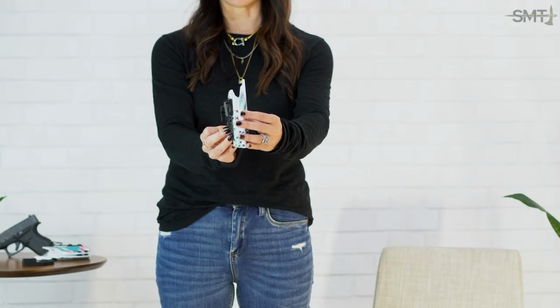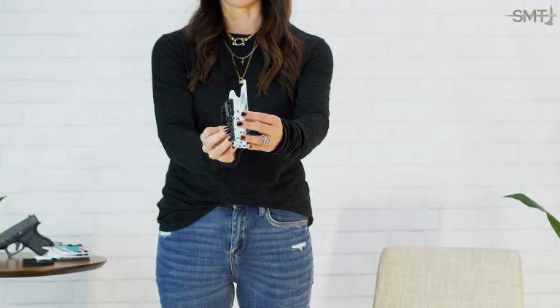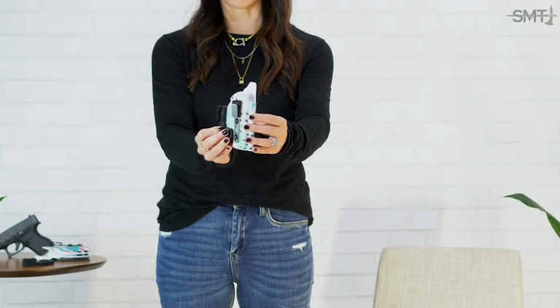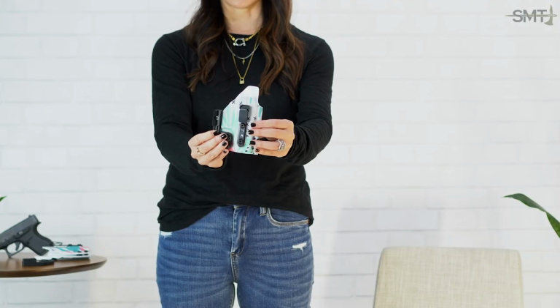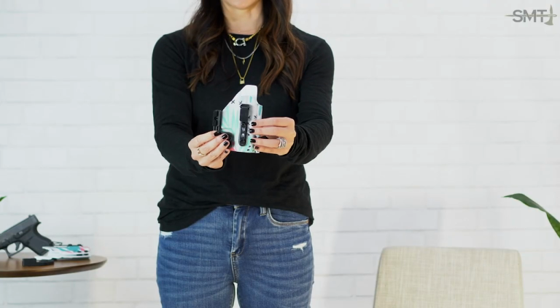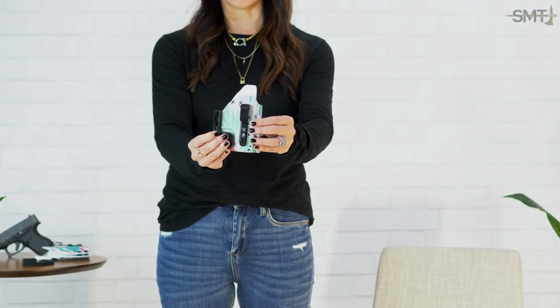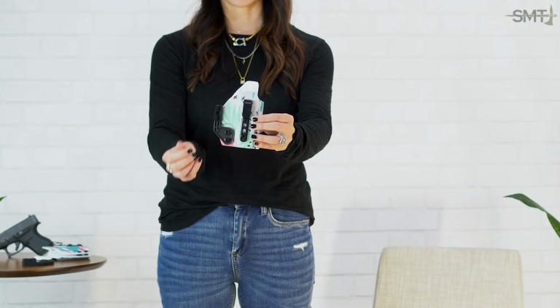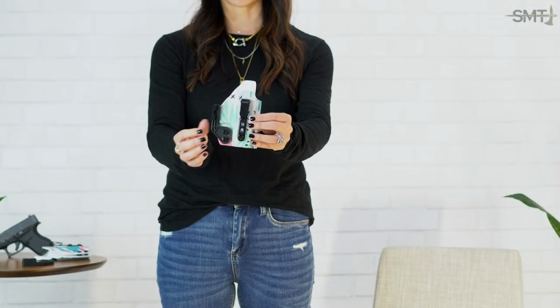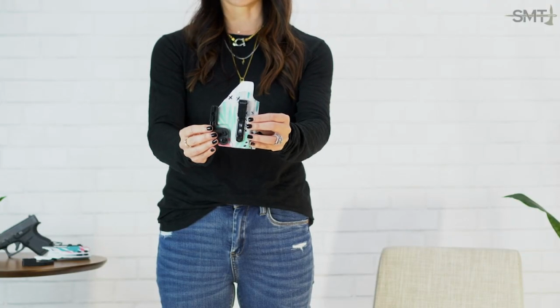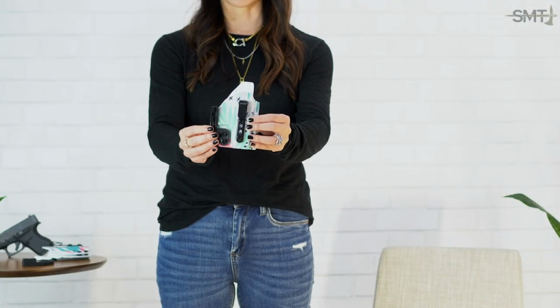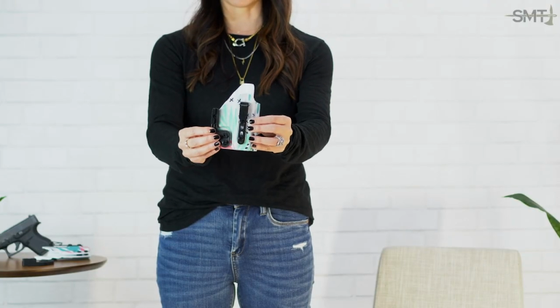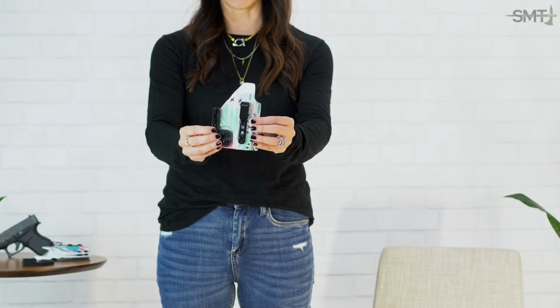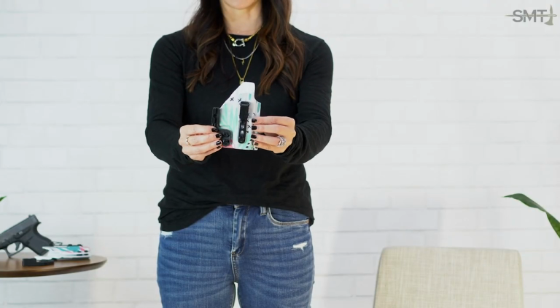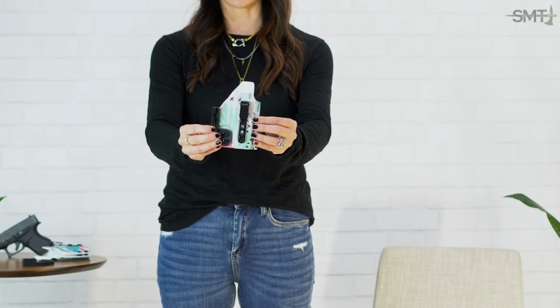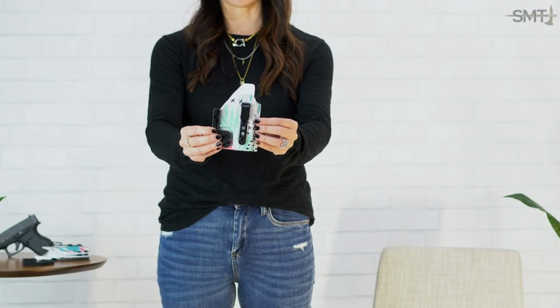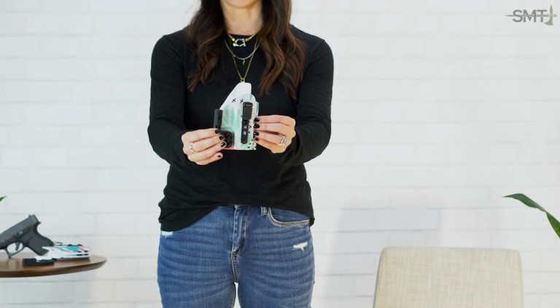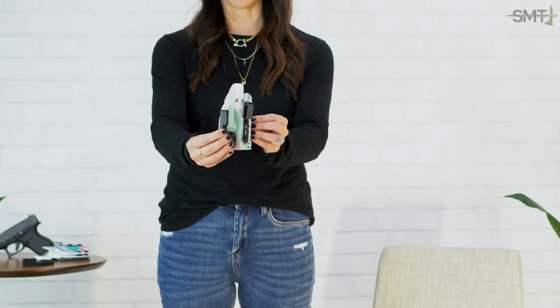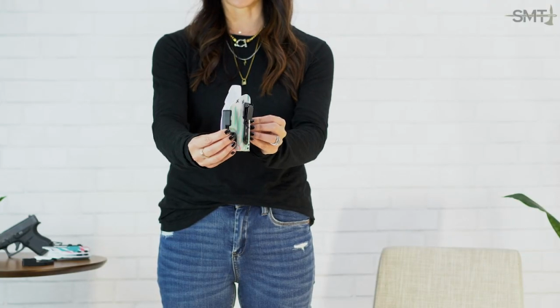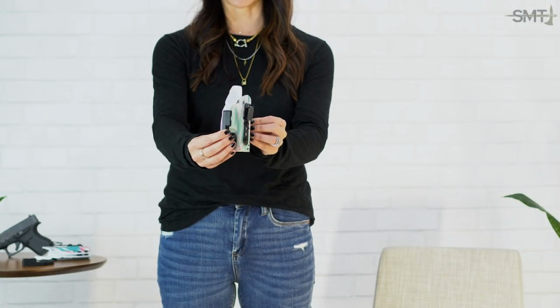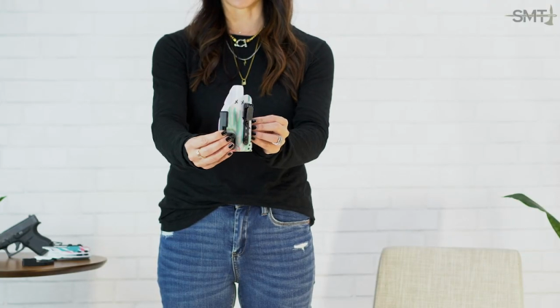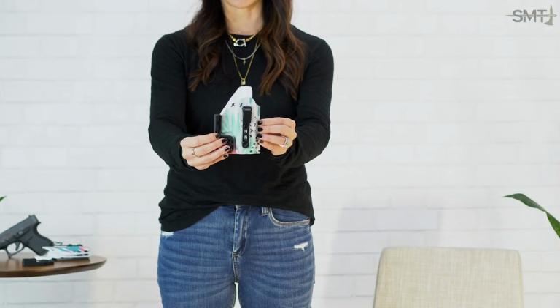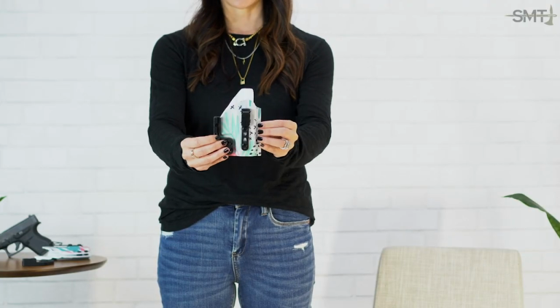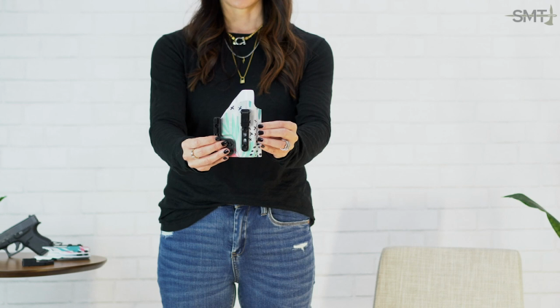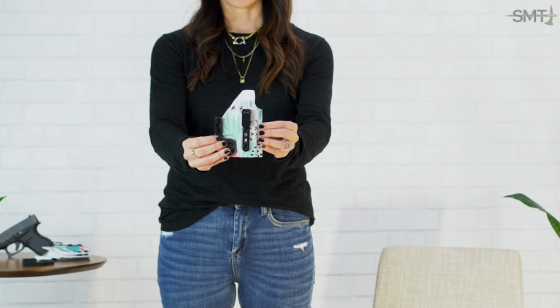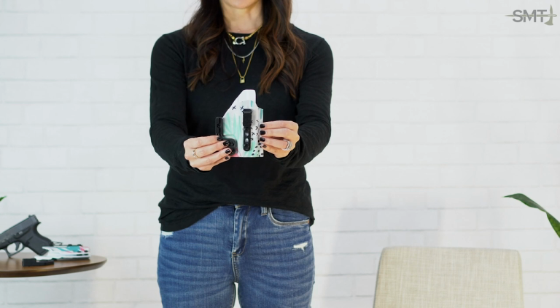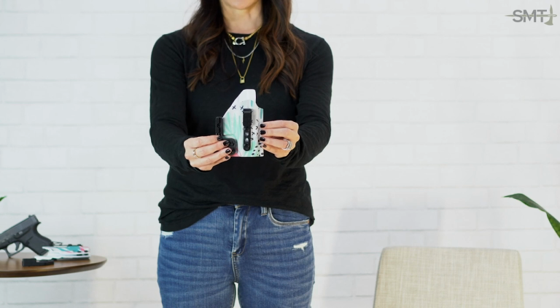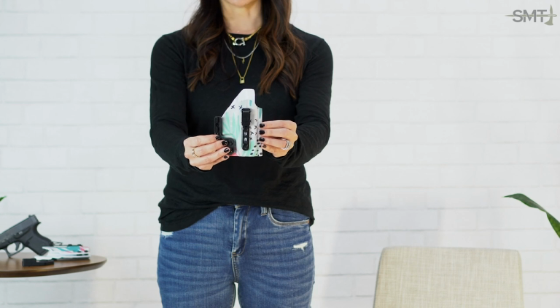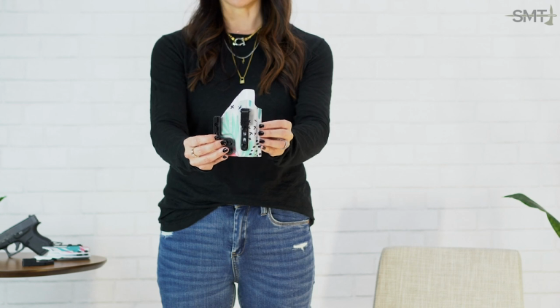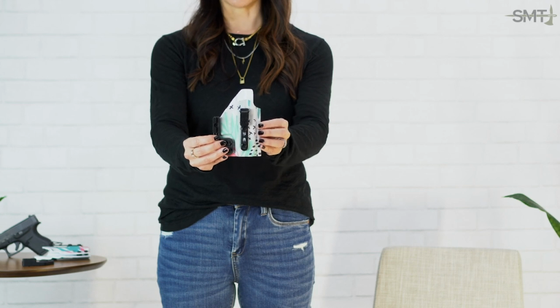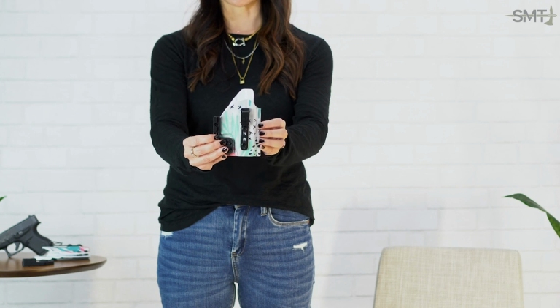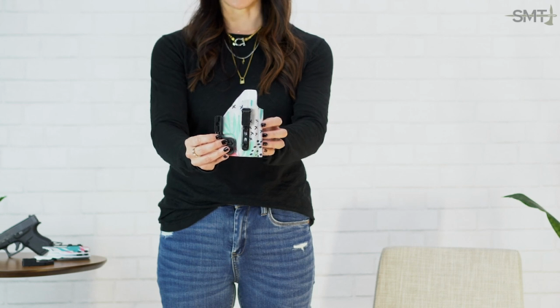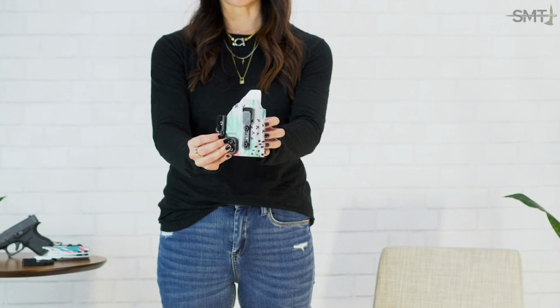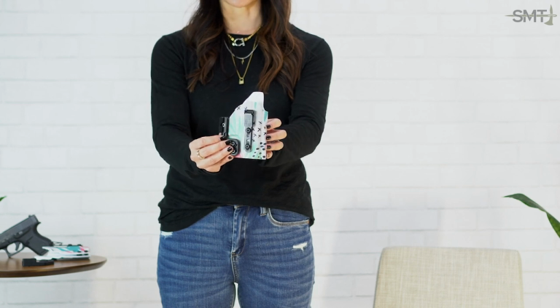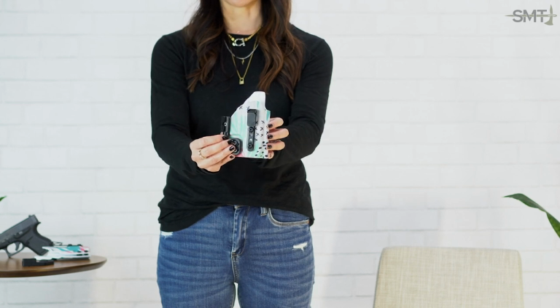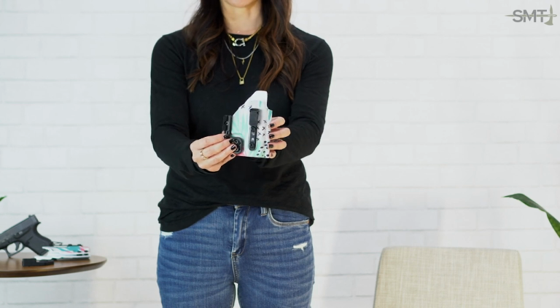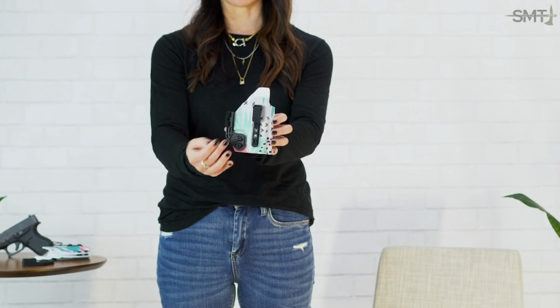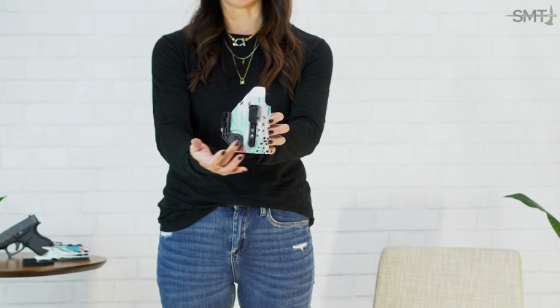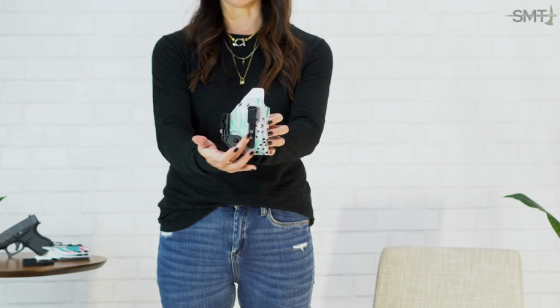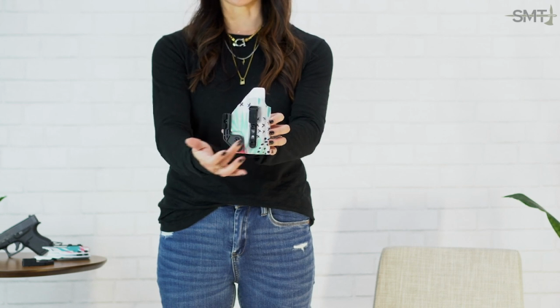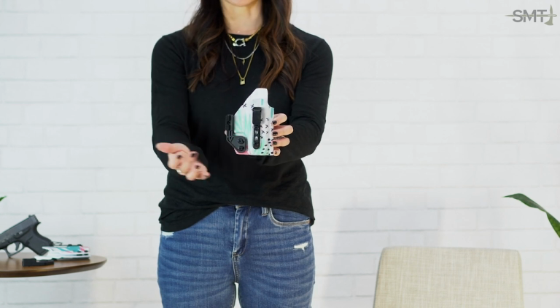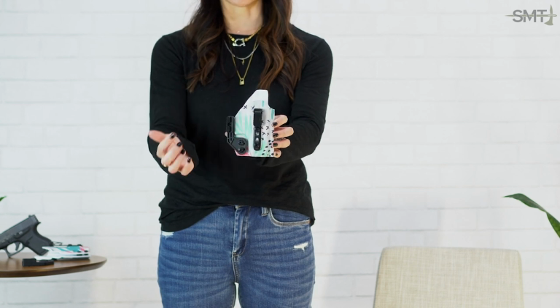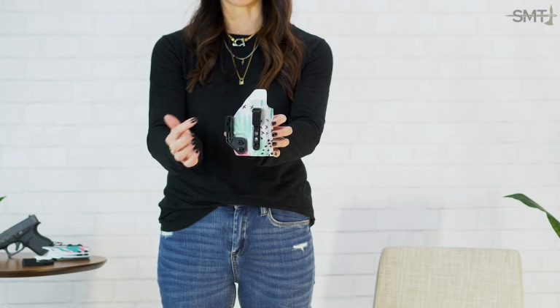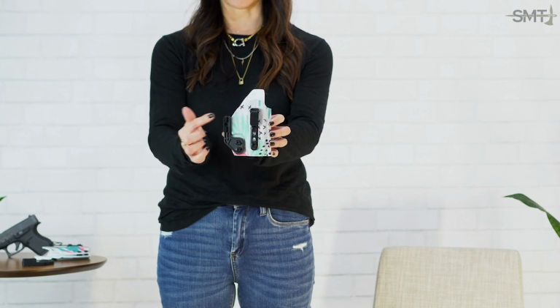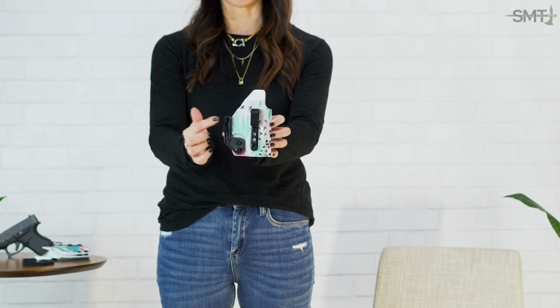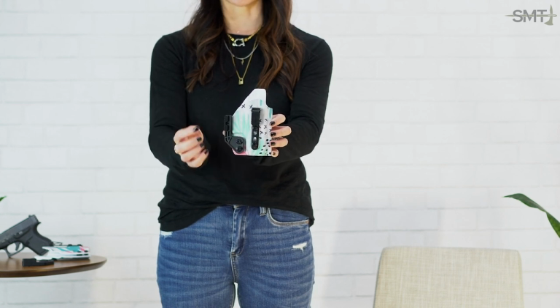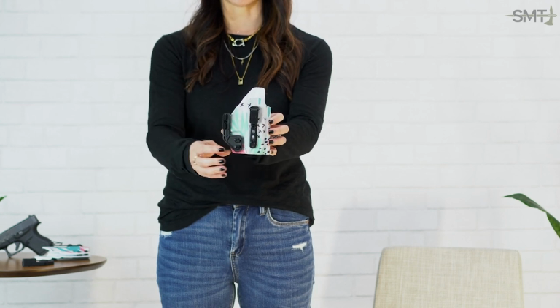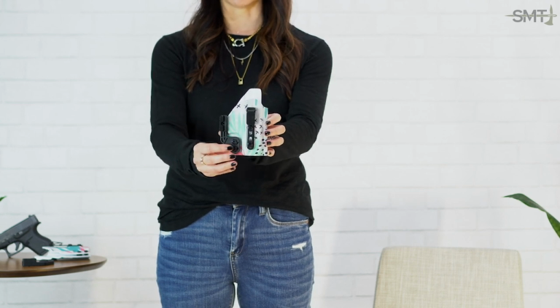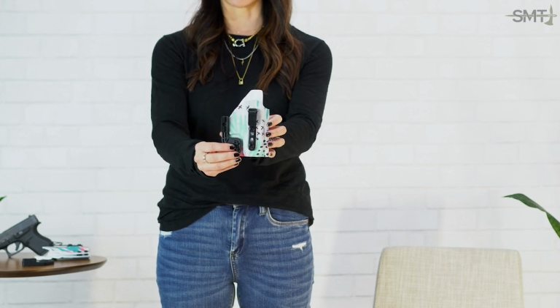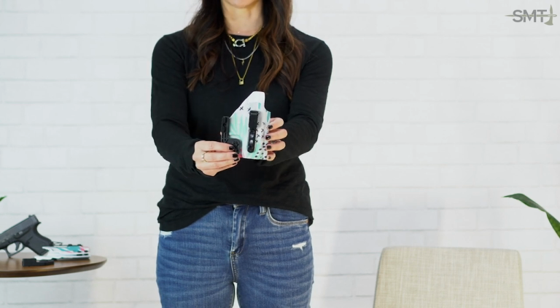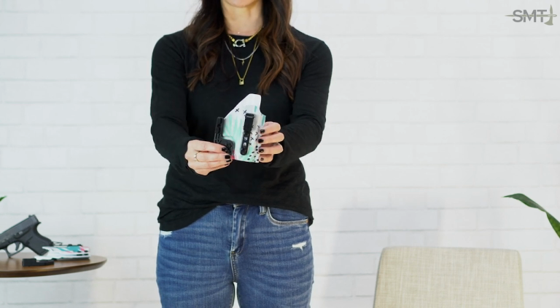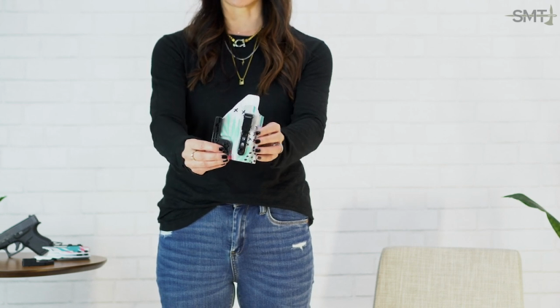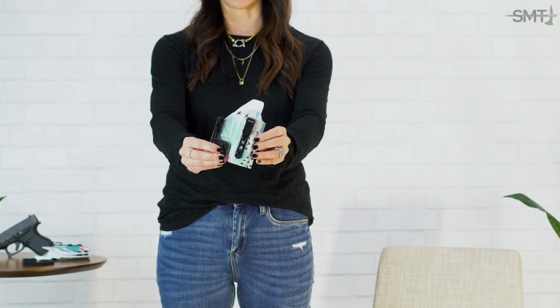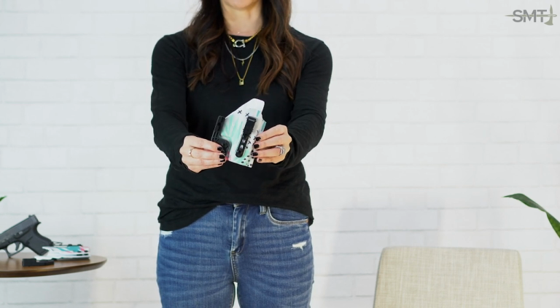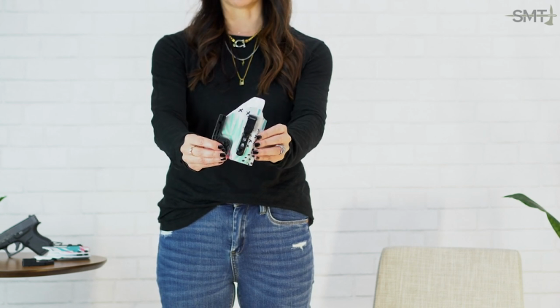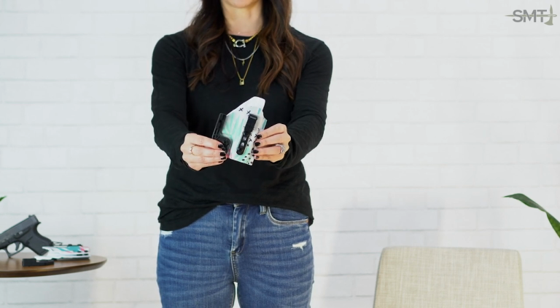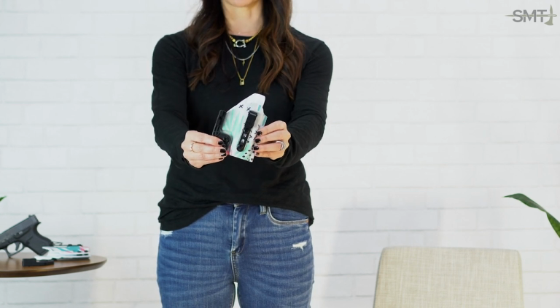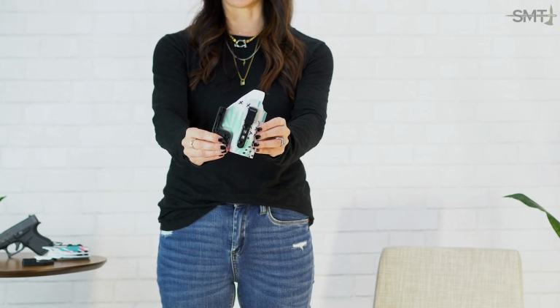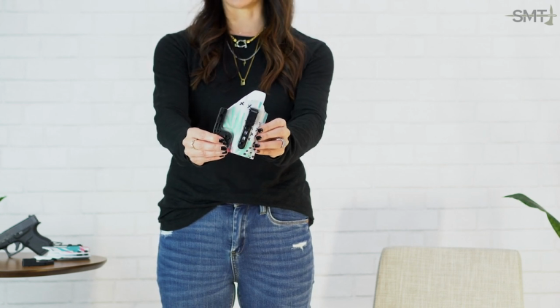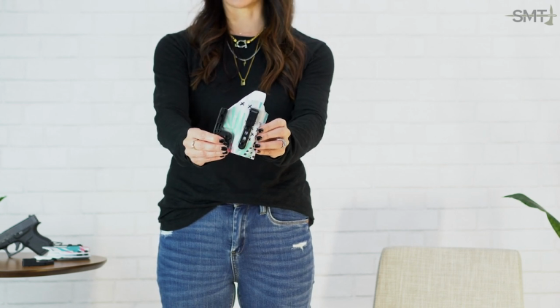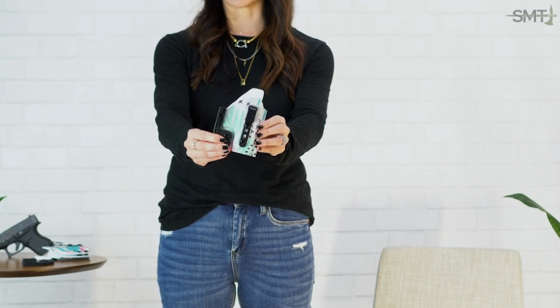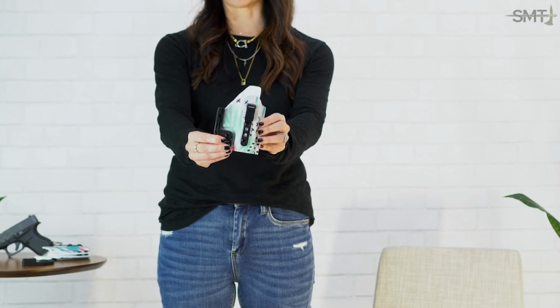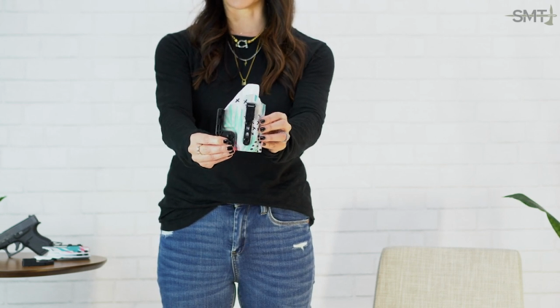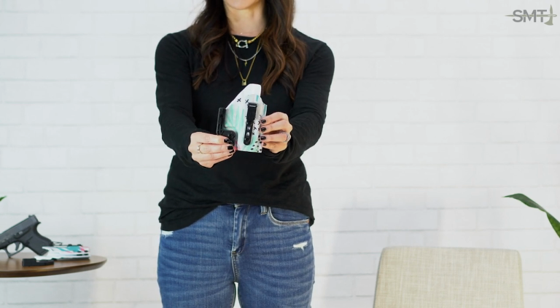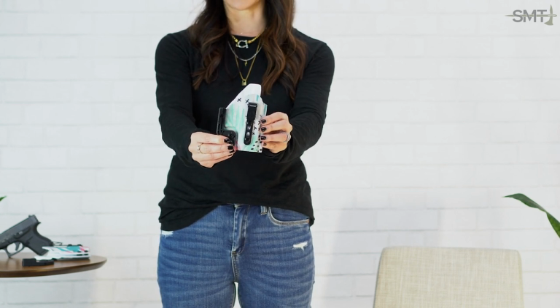It's a very streamlined holster. I love this option with the Ulti Clip and the concealment claw to help reduce printing.